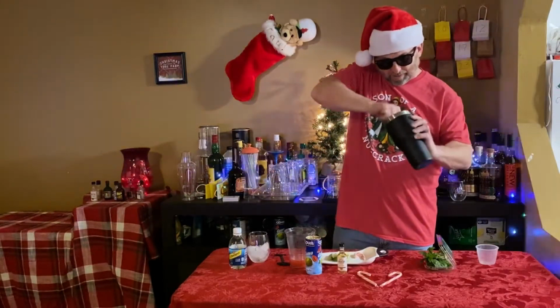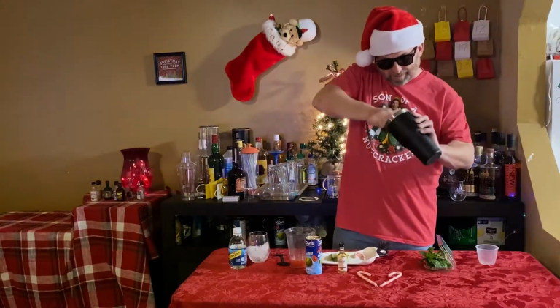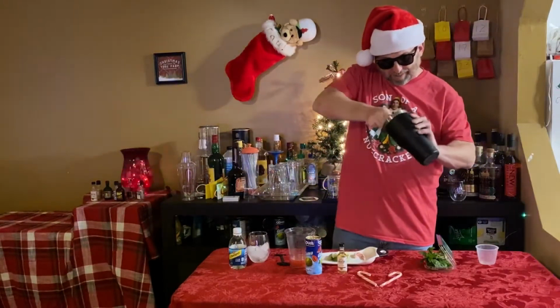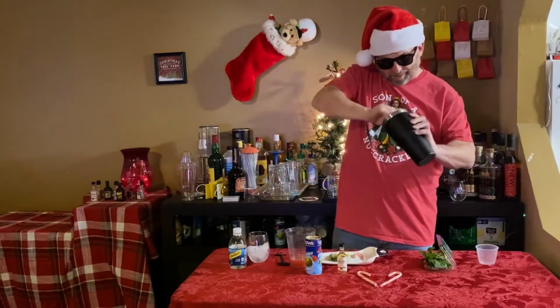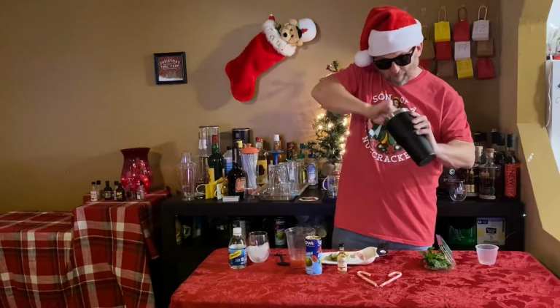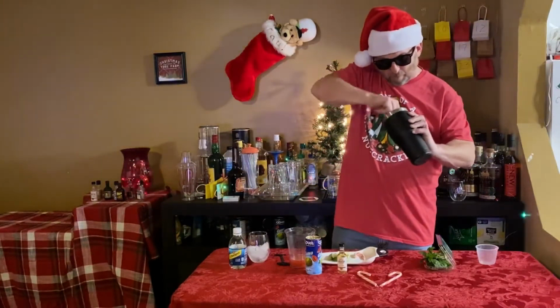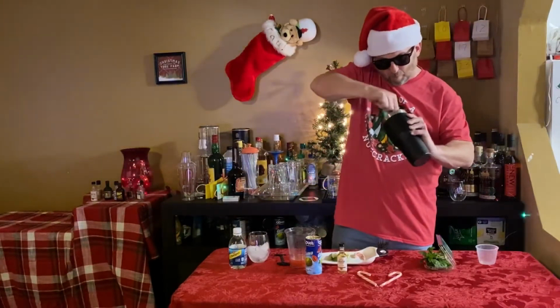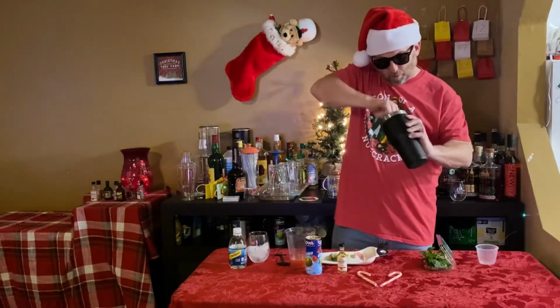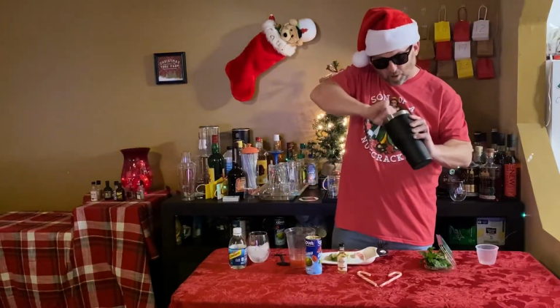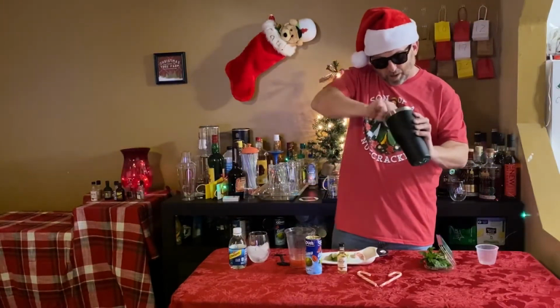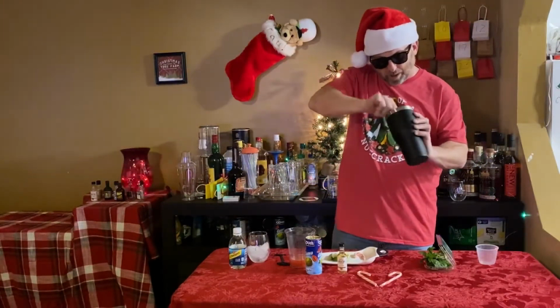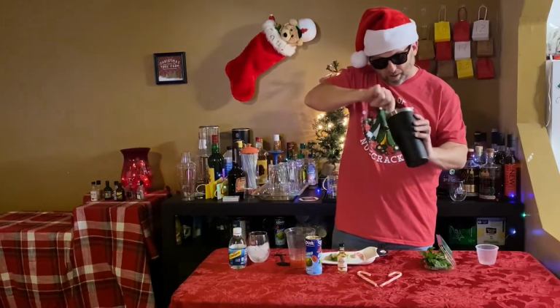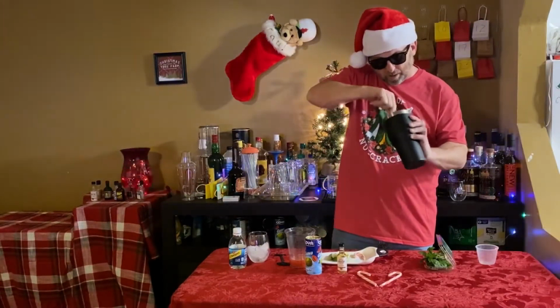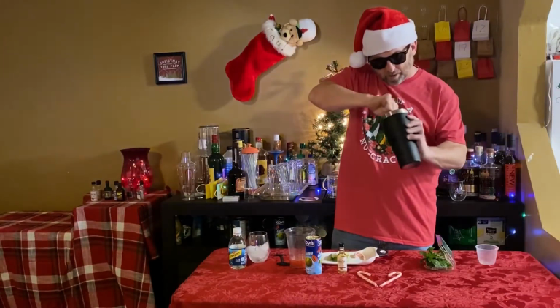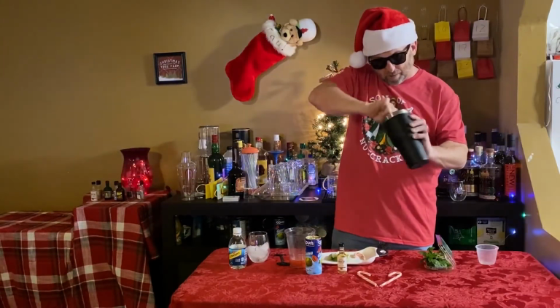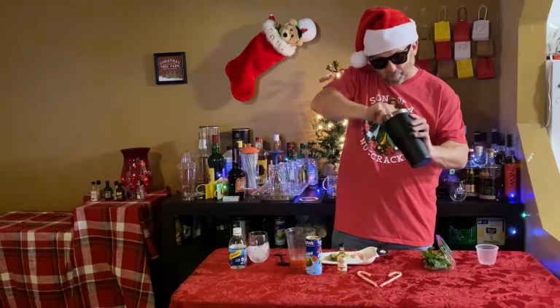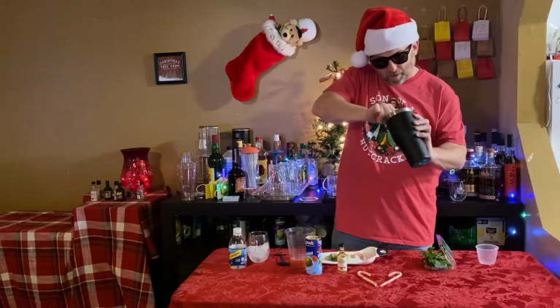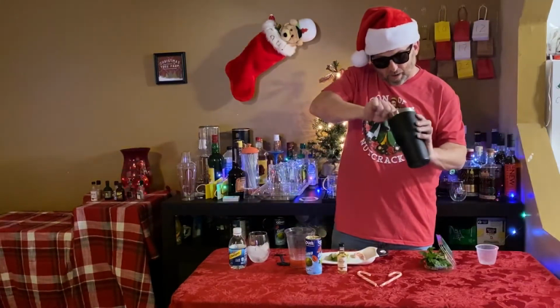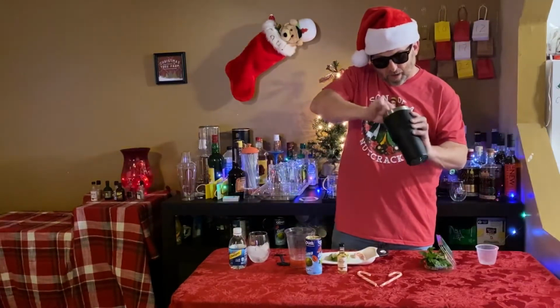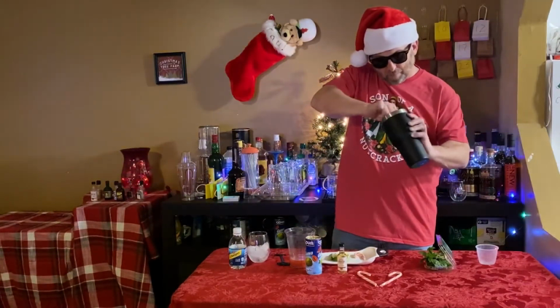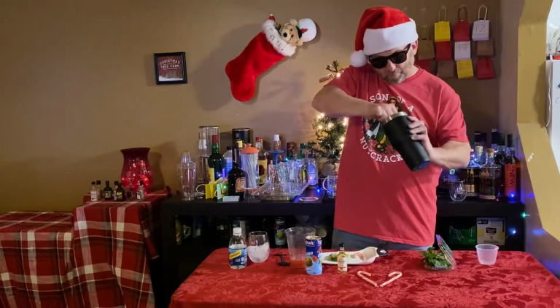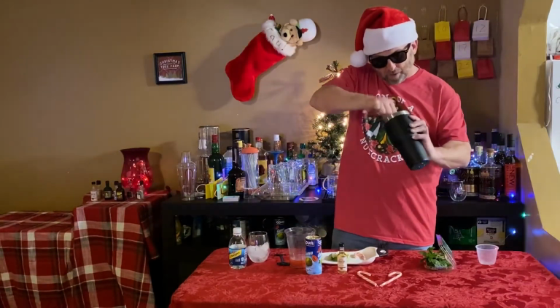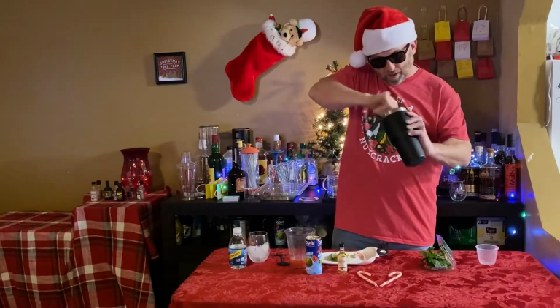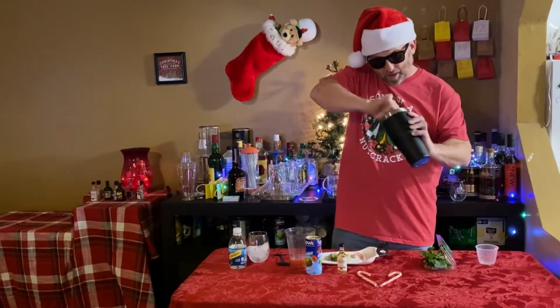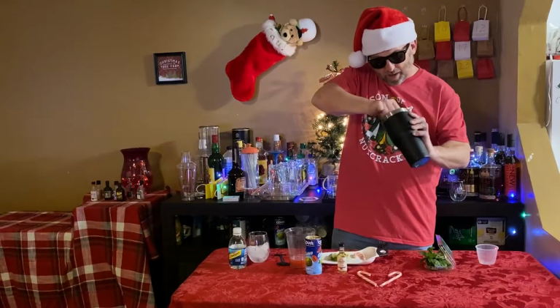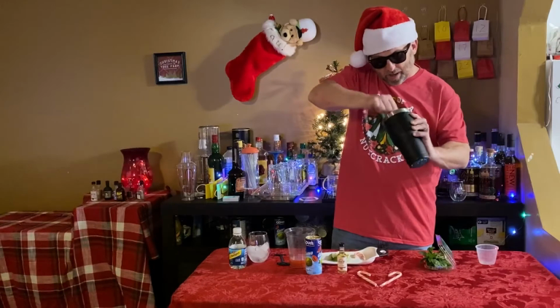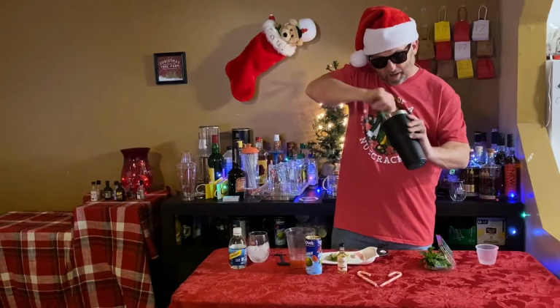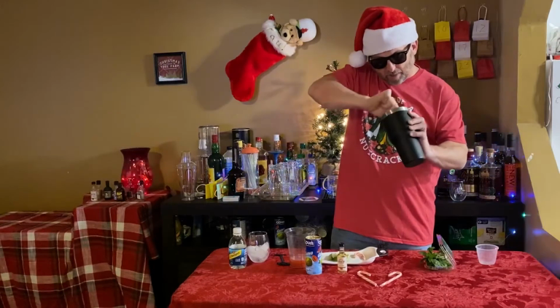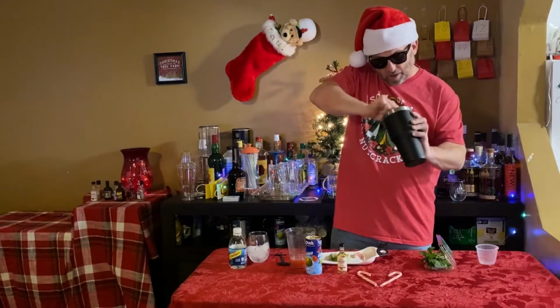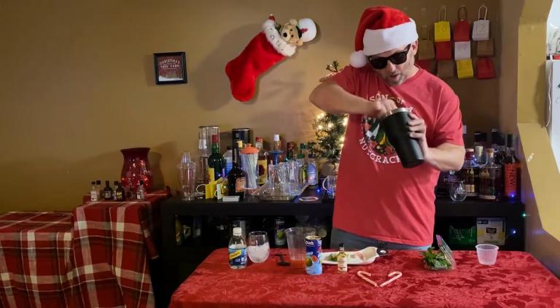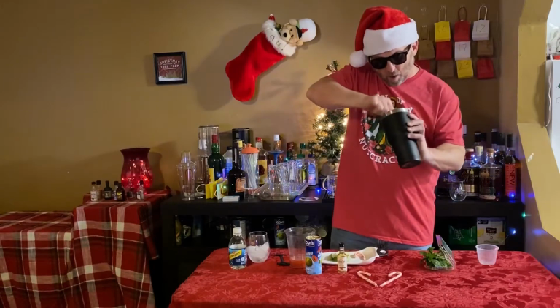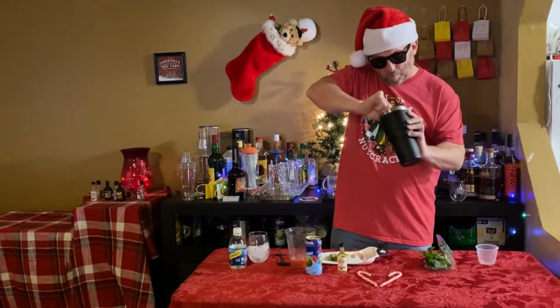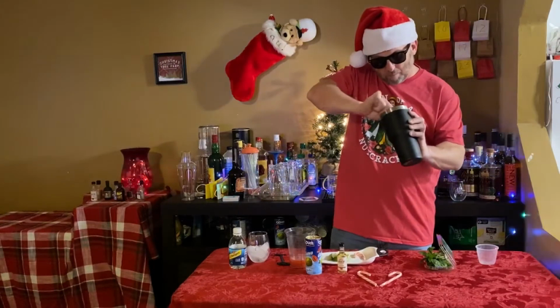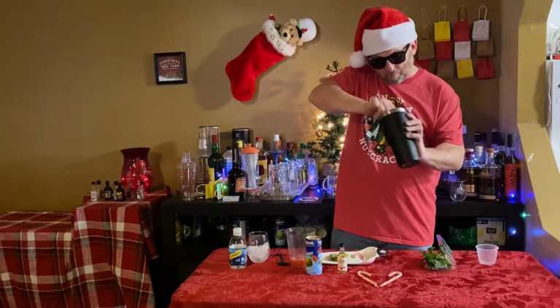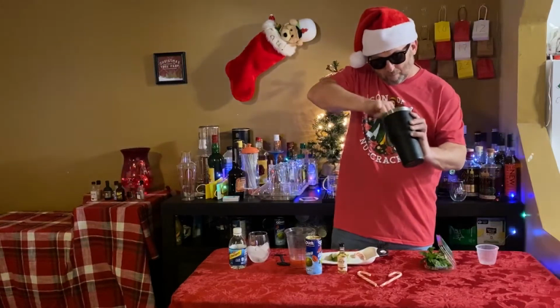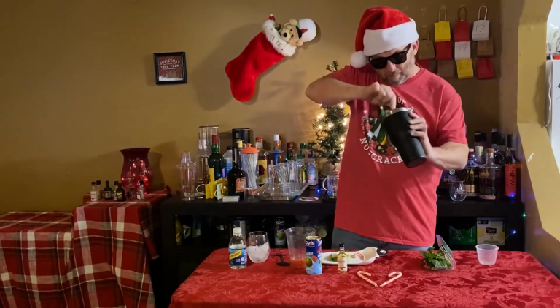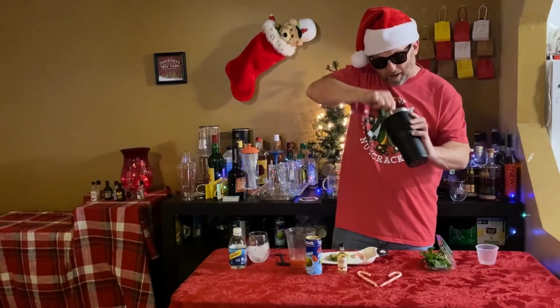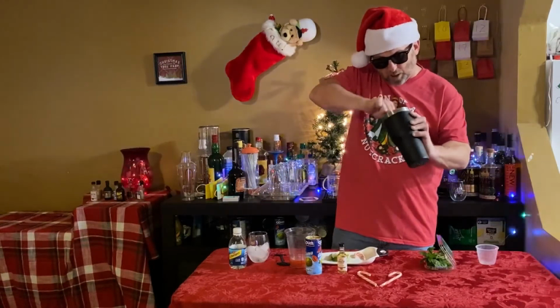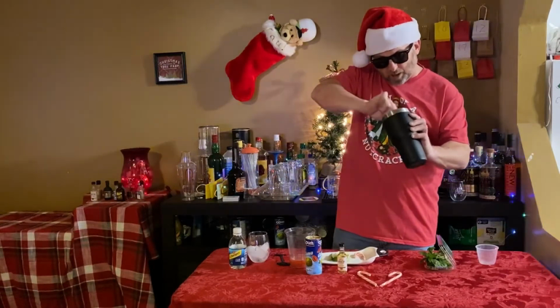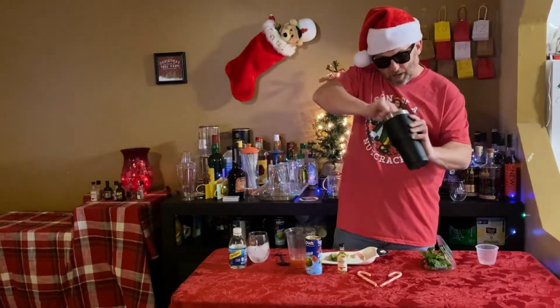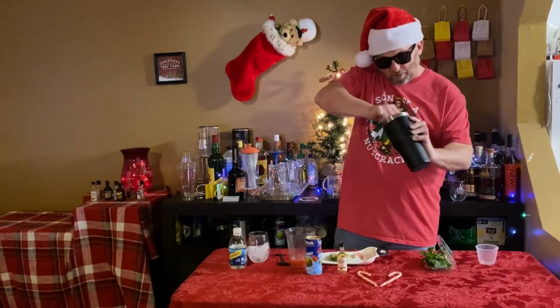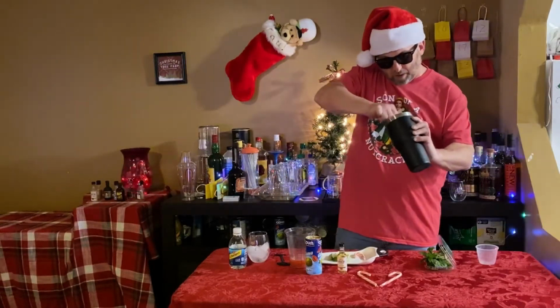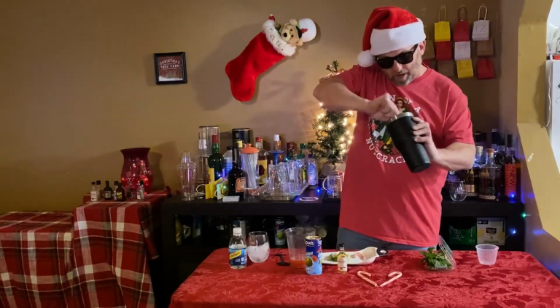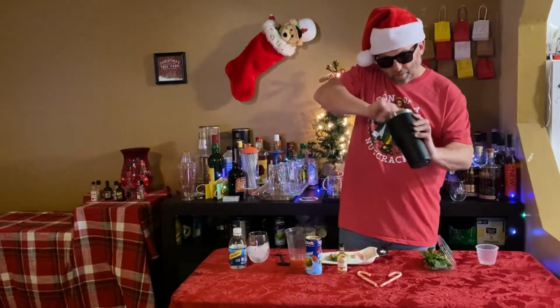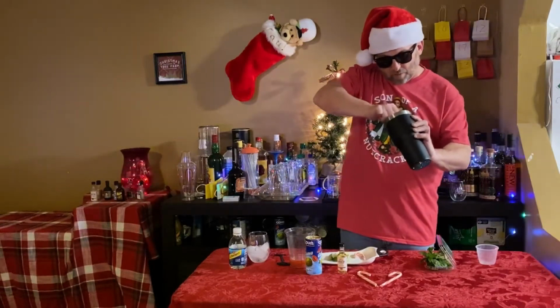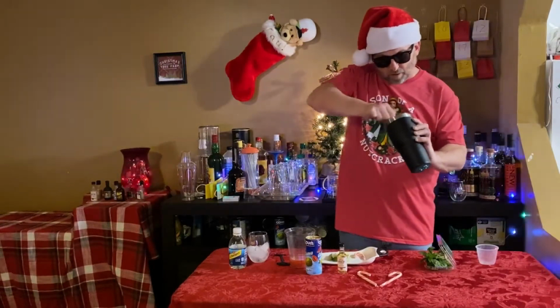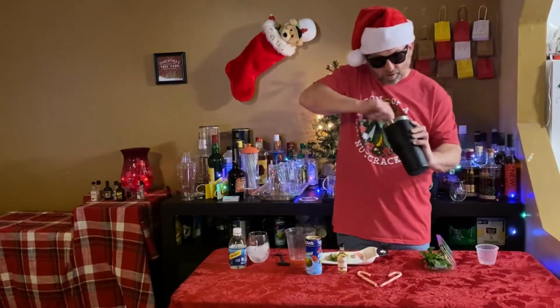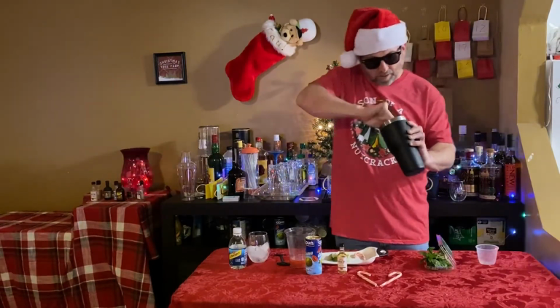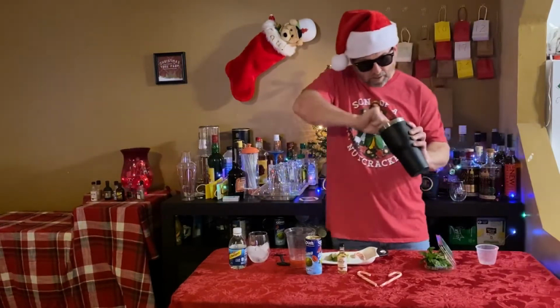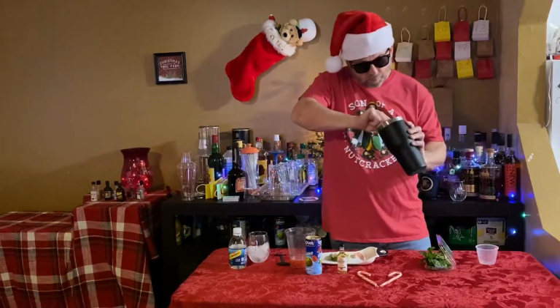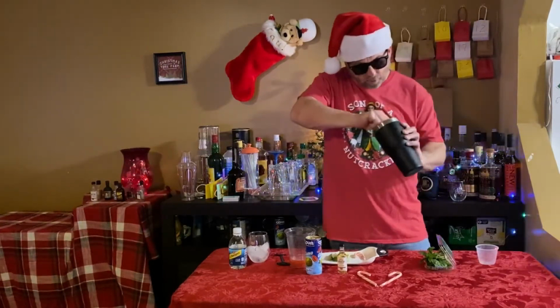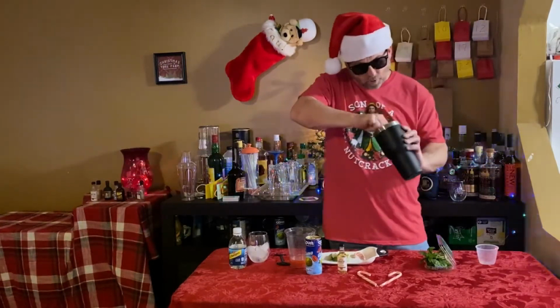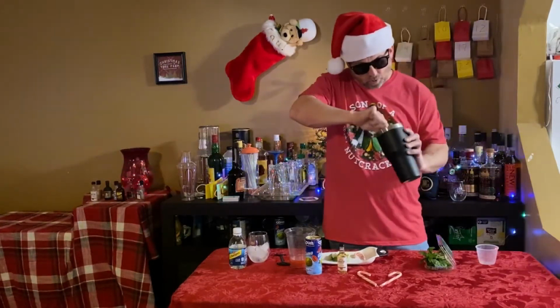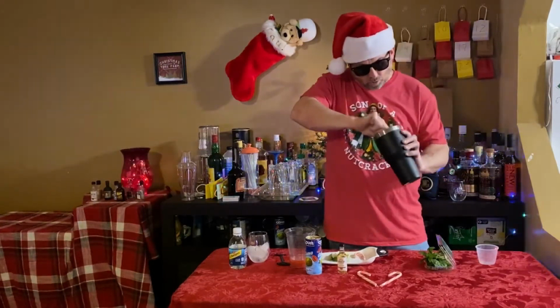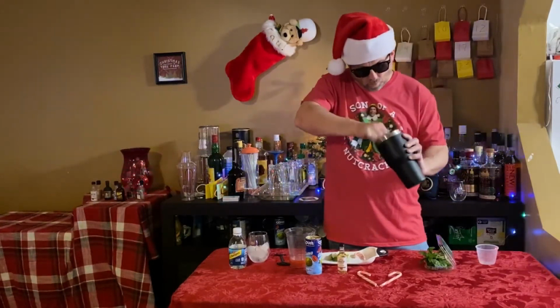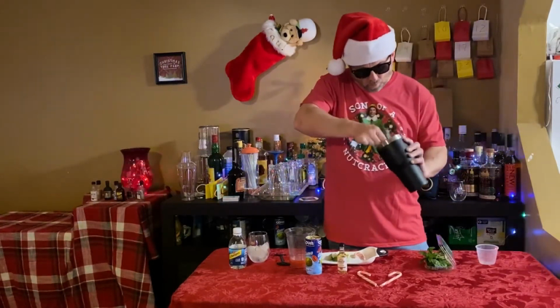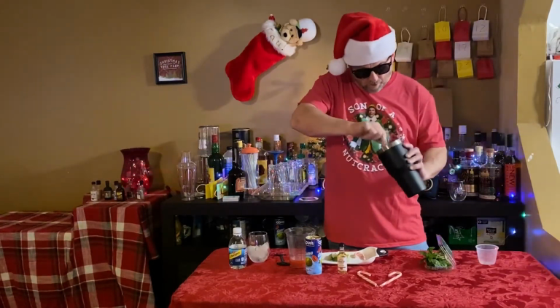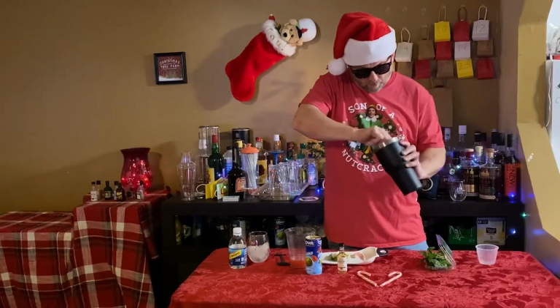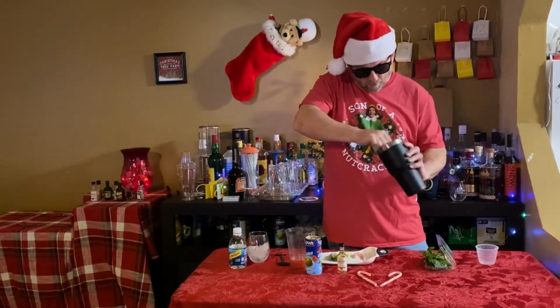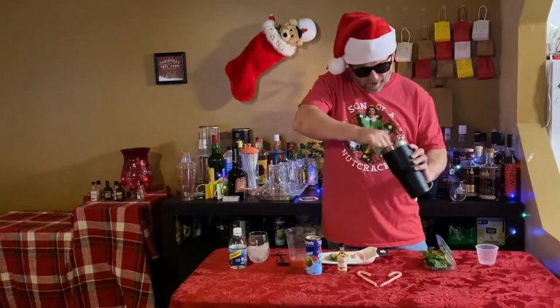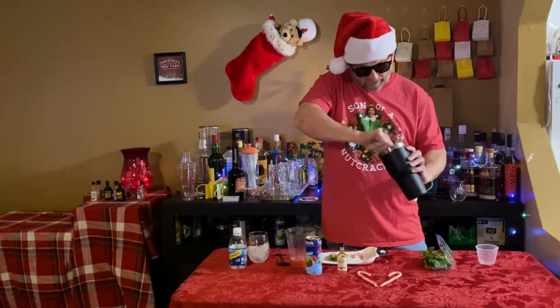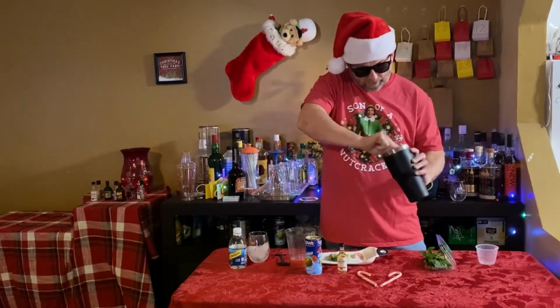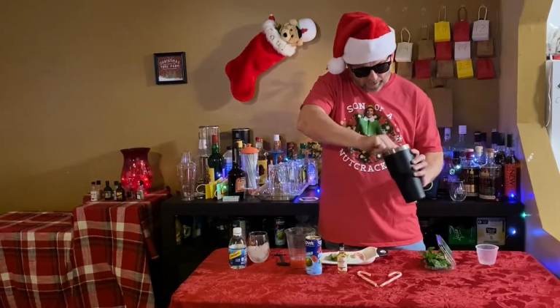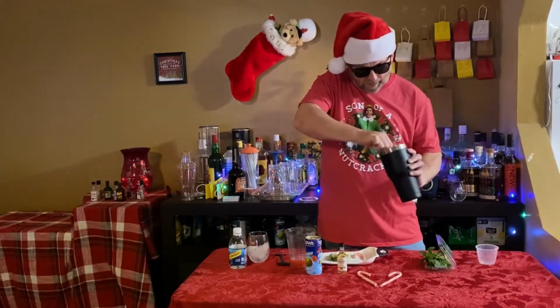Remember, we're trying to get everything all mashed together to kind of let some of those aromatics out.